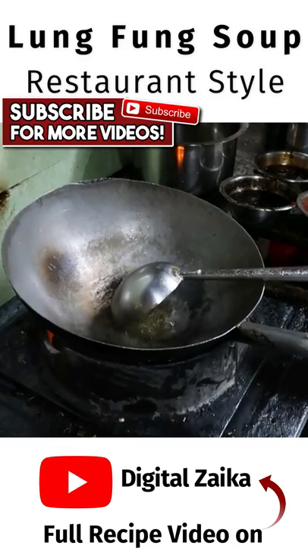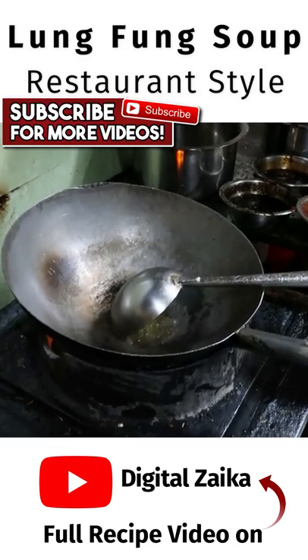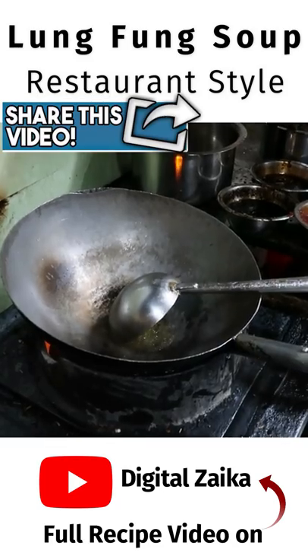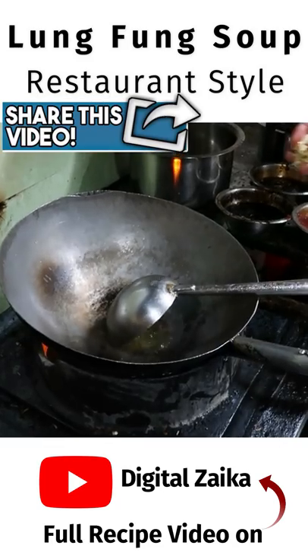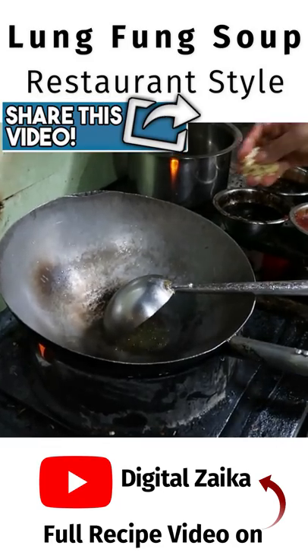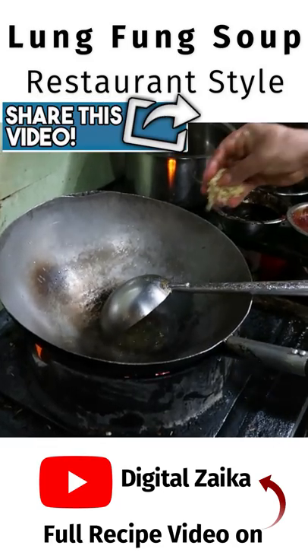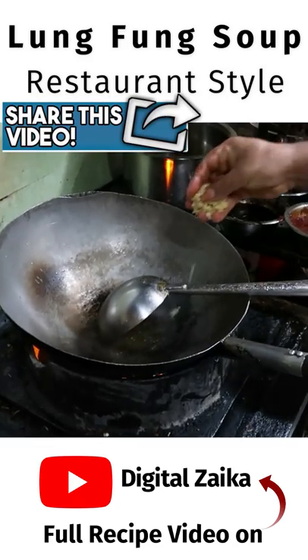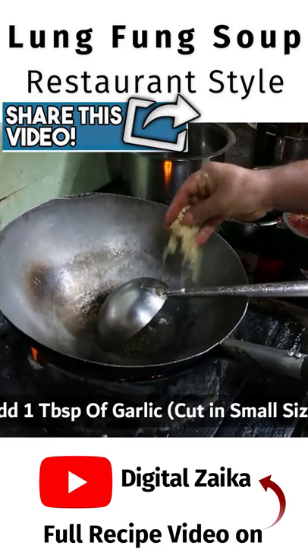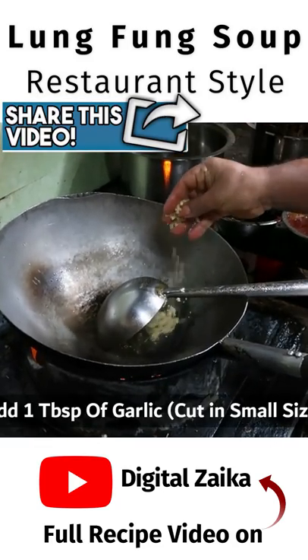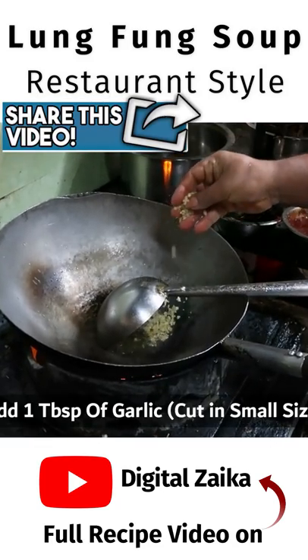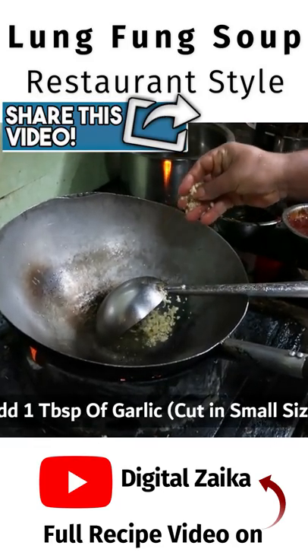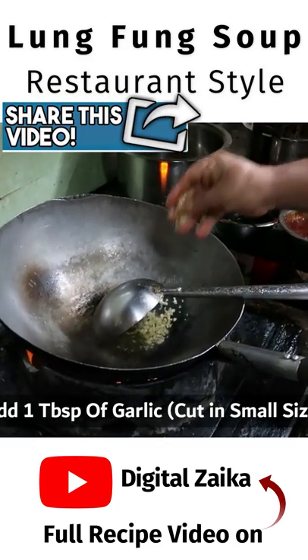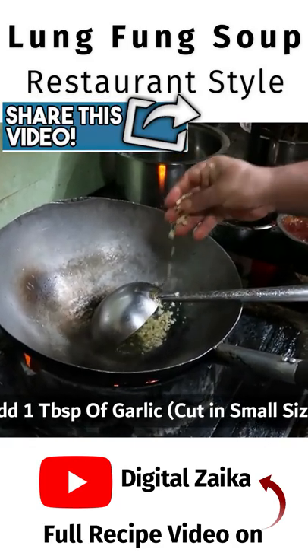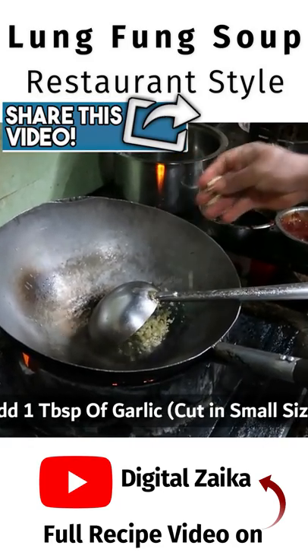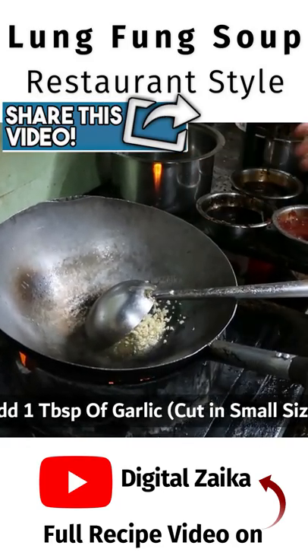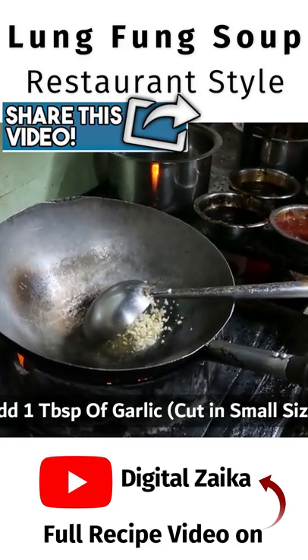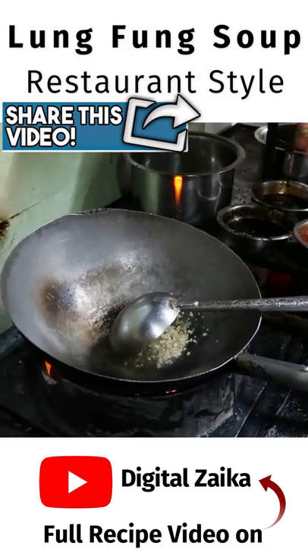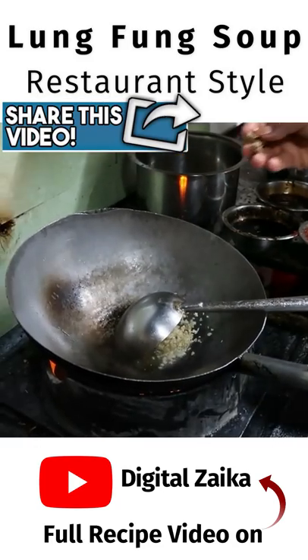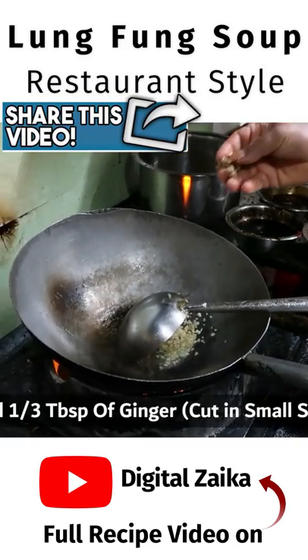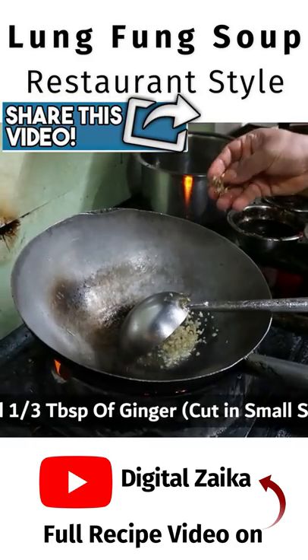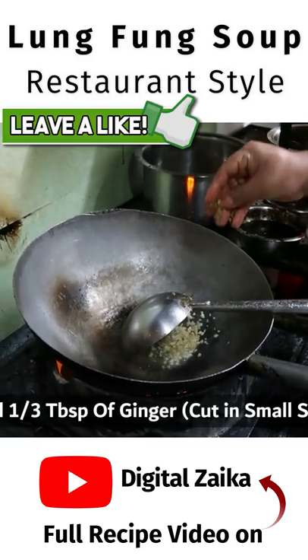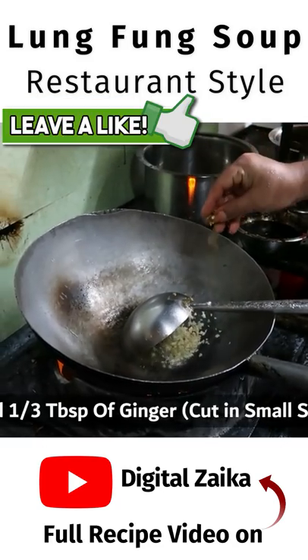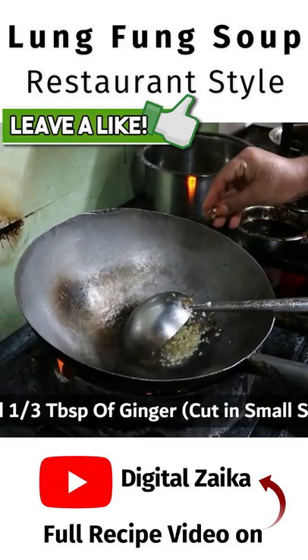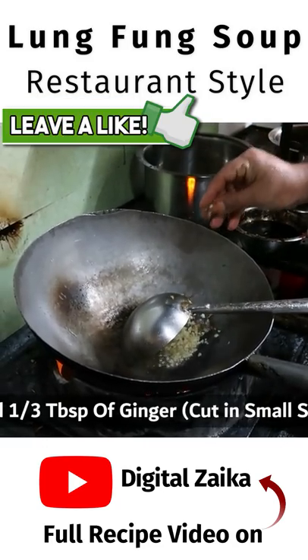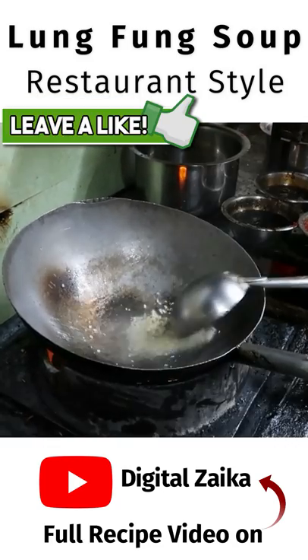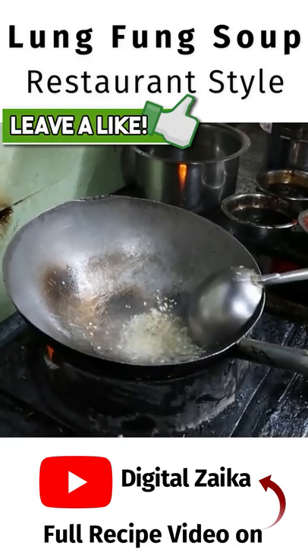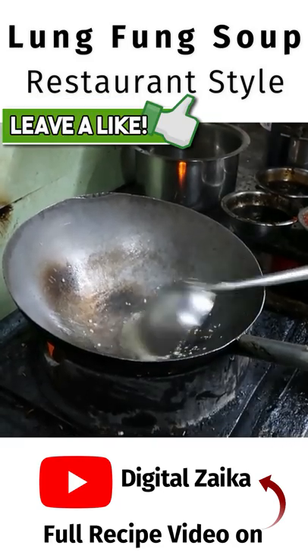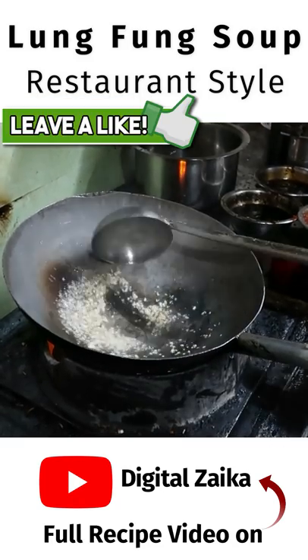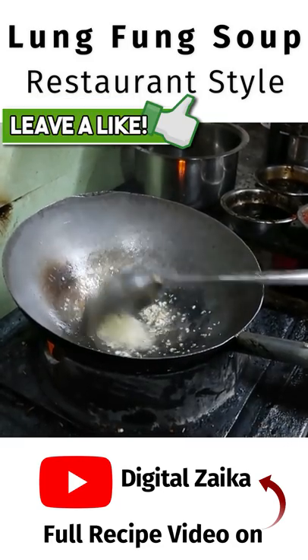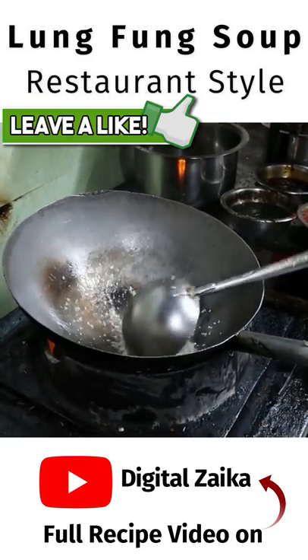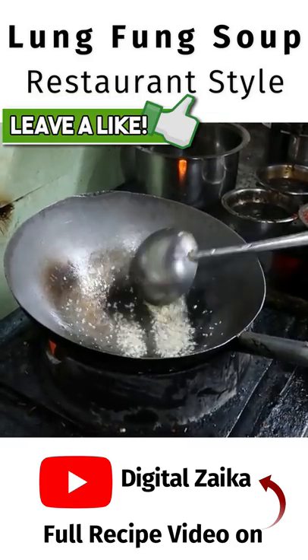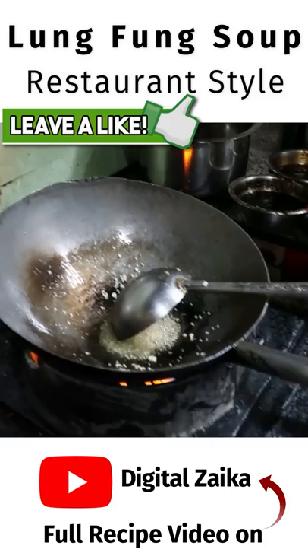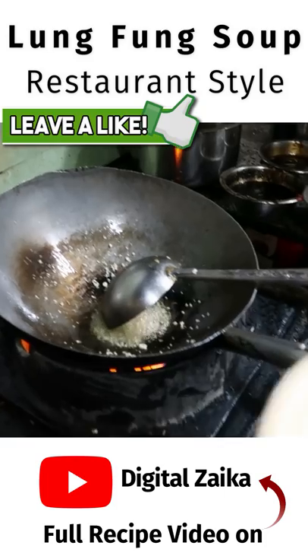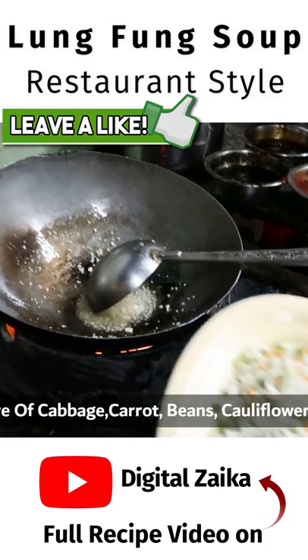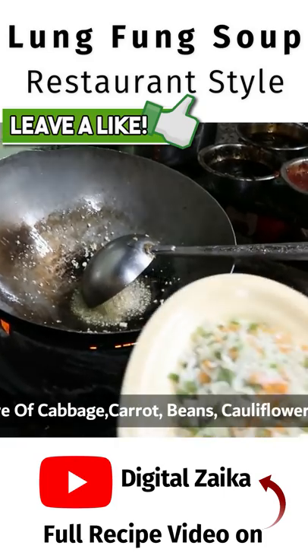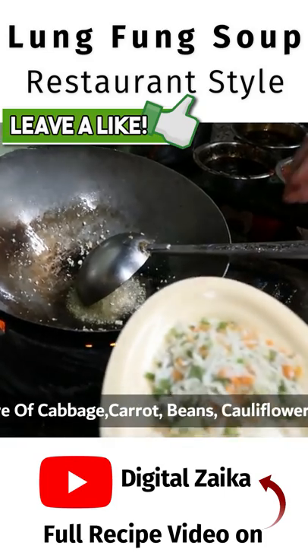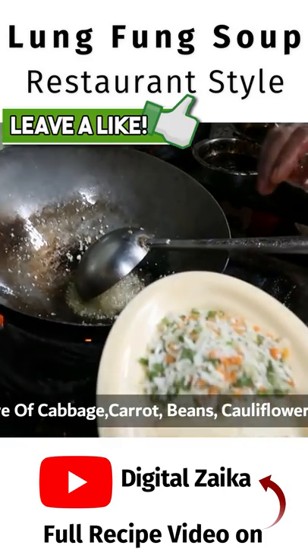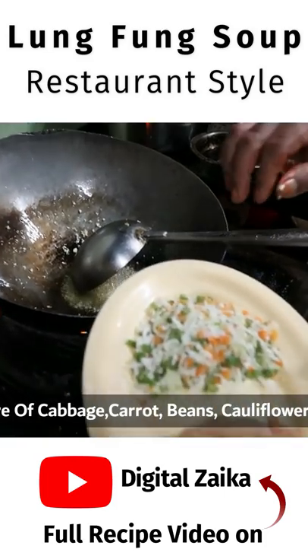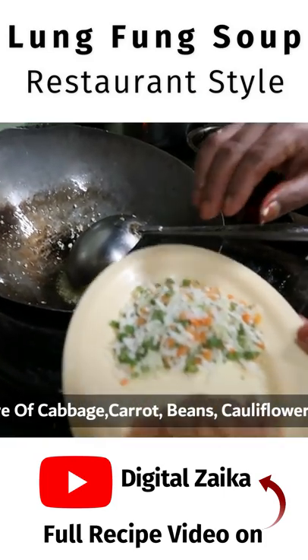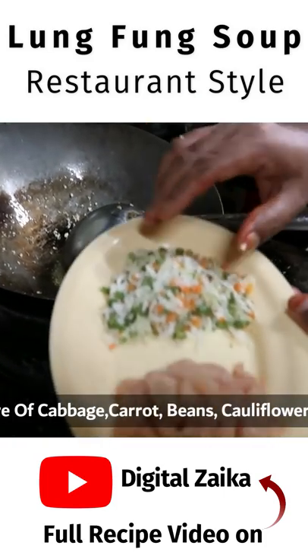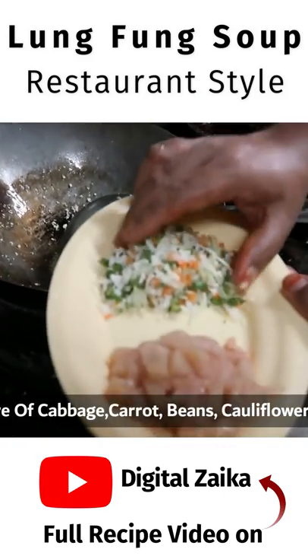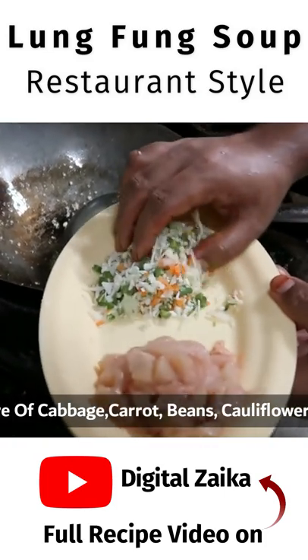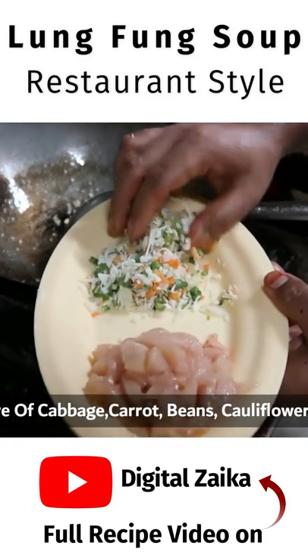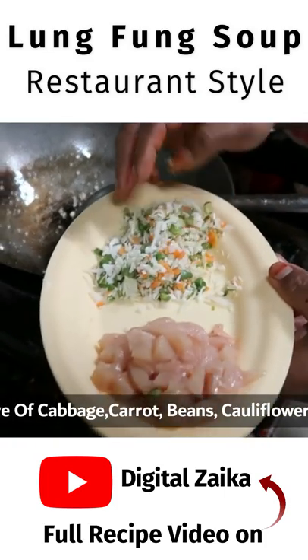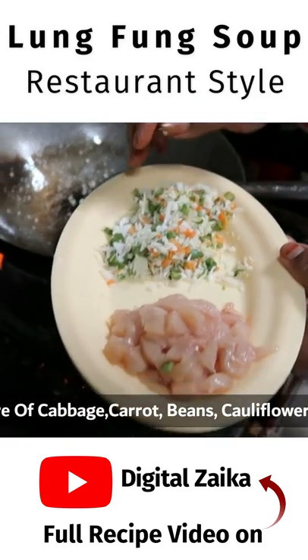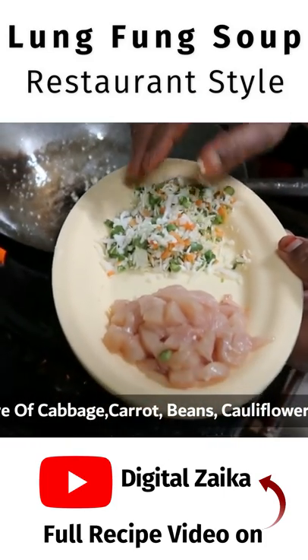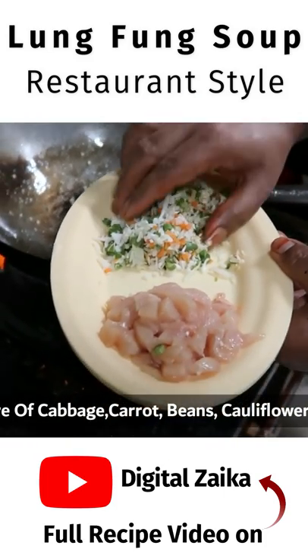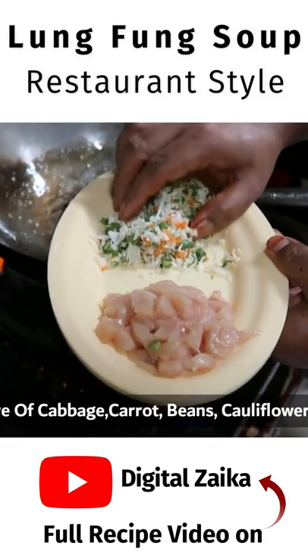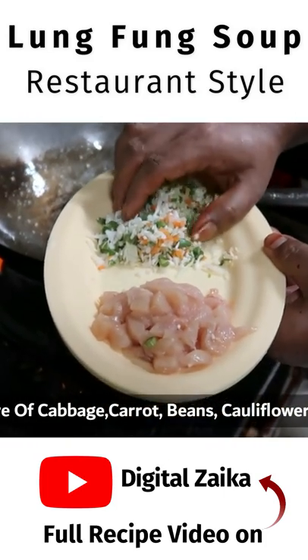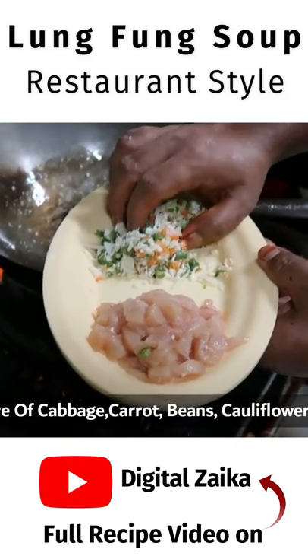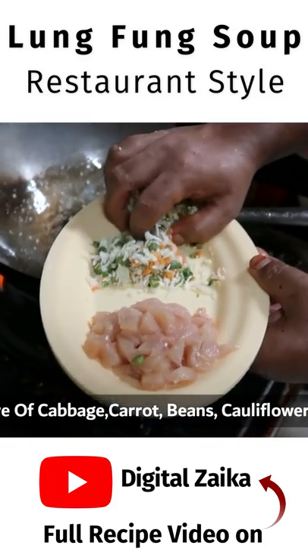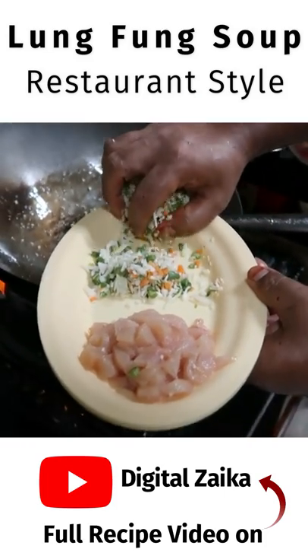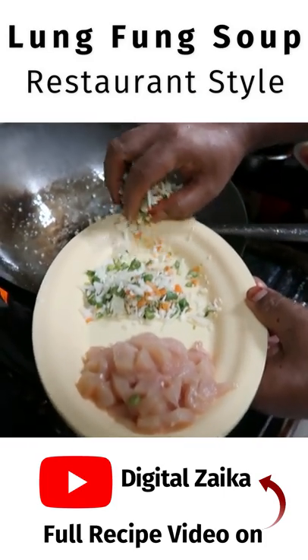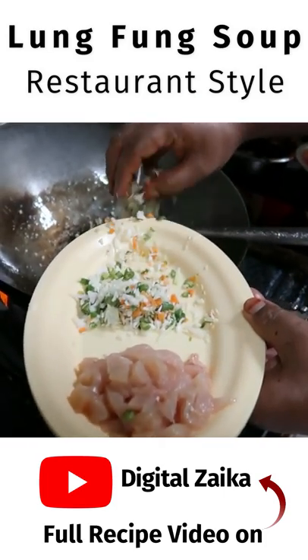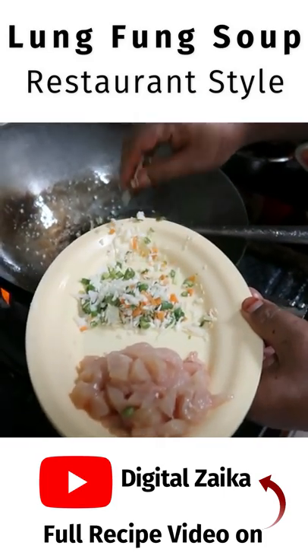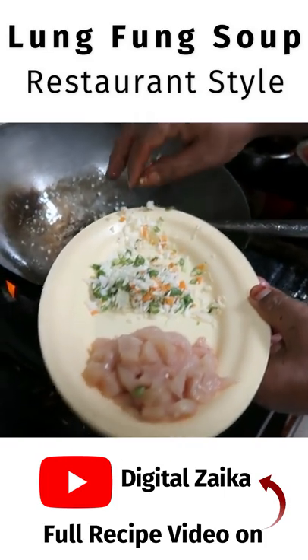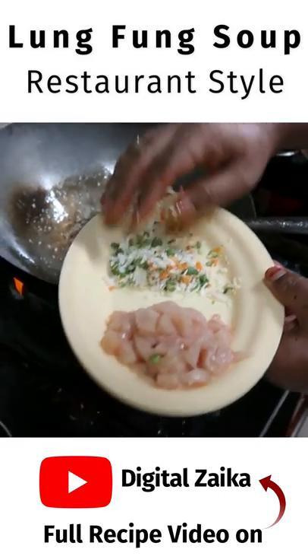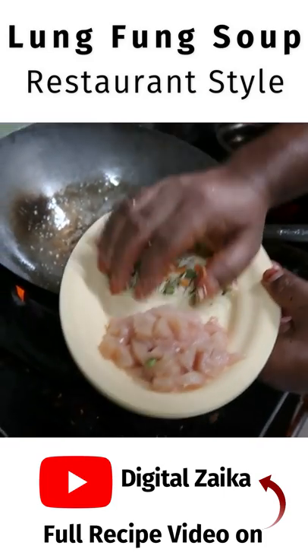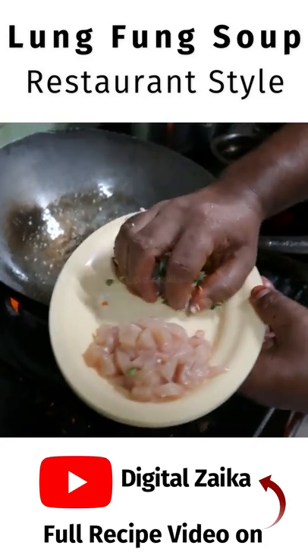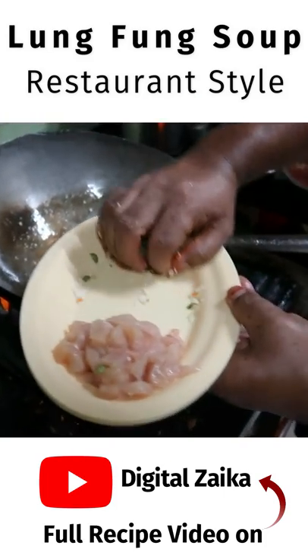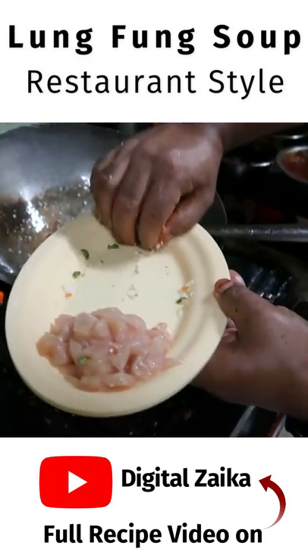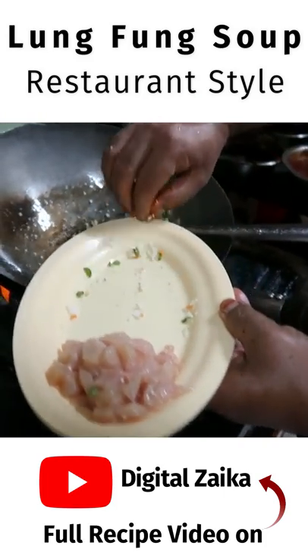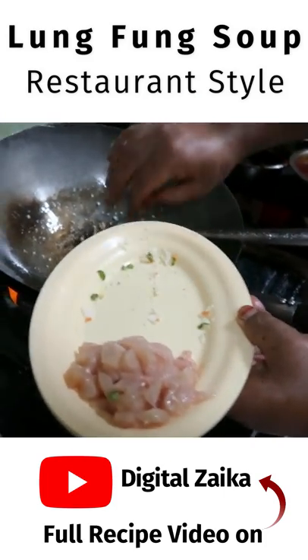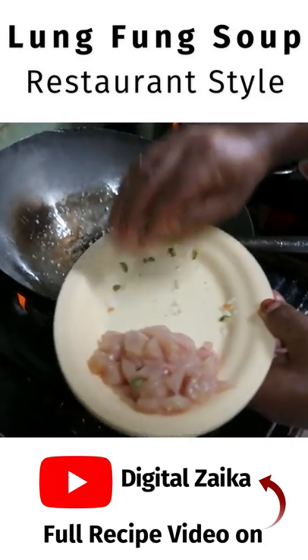We will add a little ginger in it. We will add vegetables — beans, gajar, carrots, and vegetables.